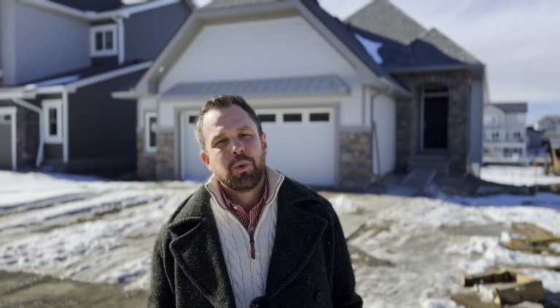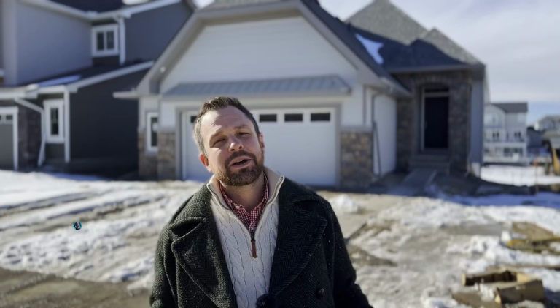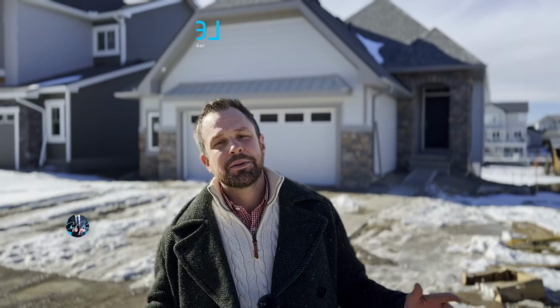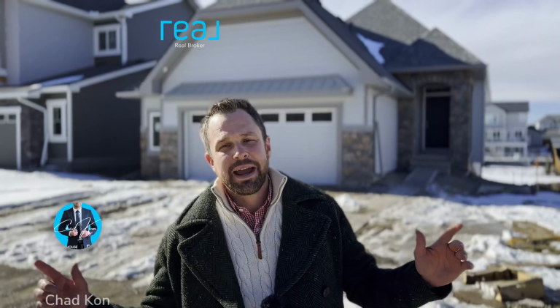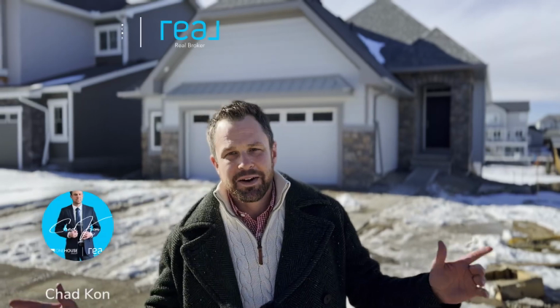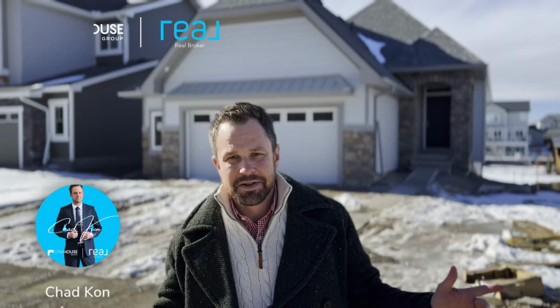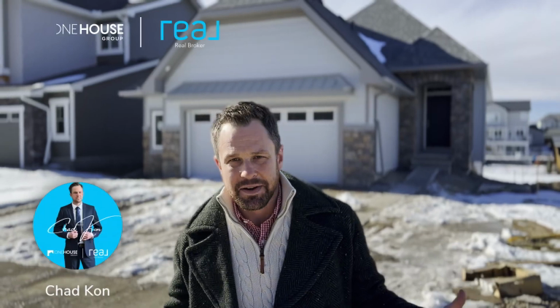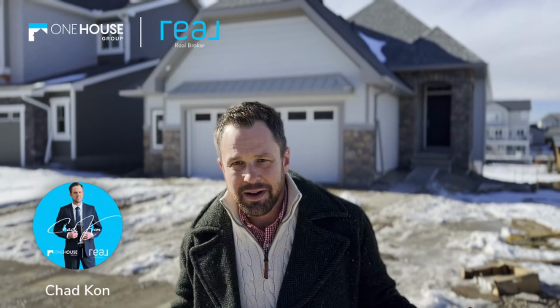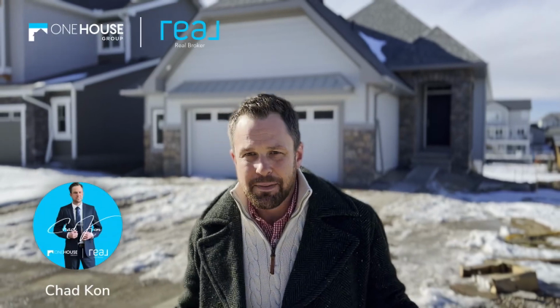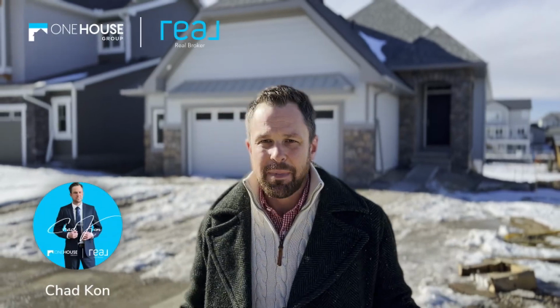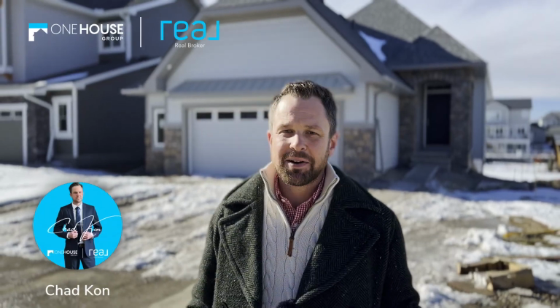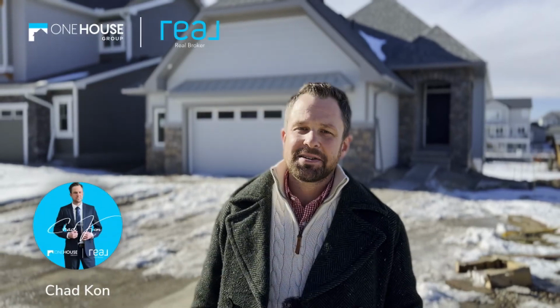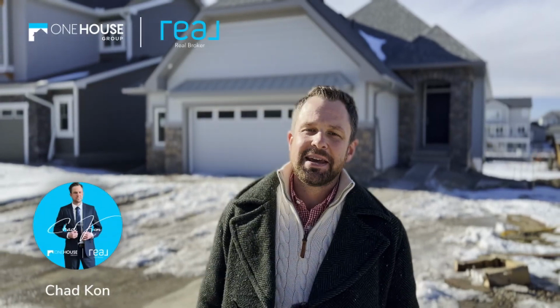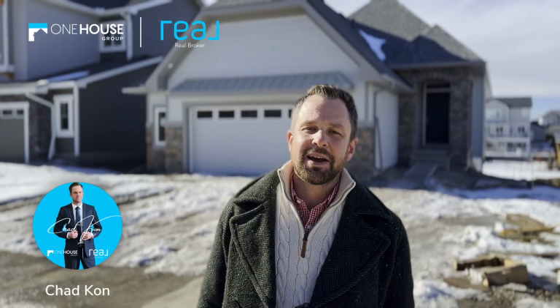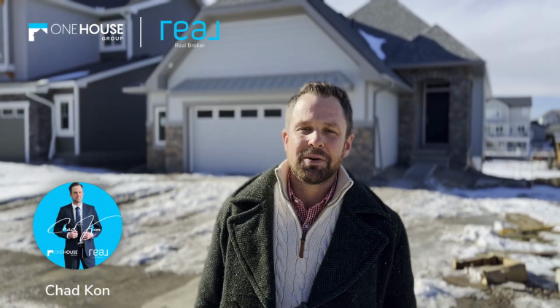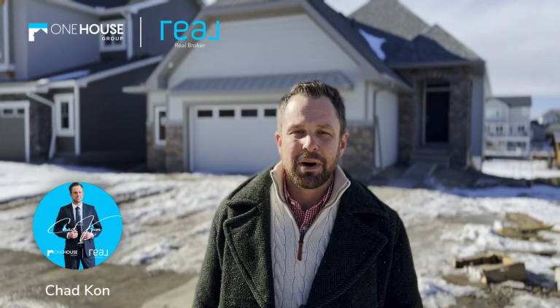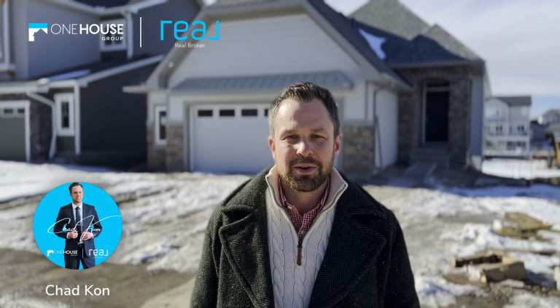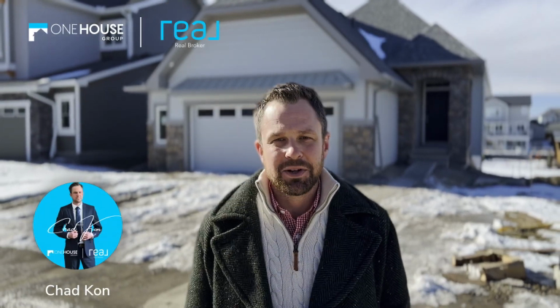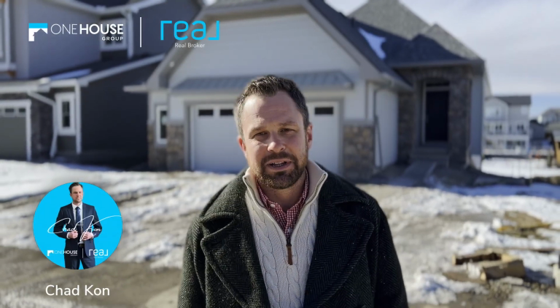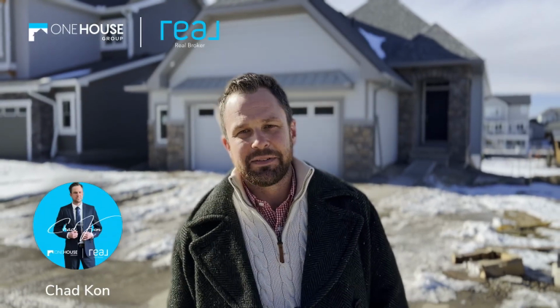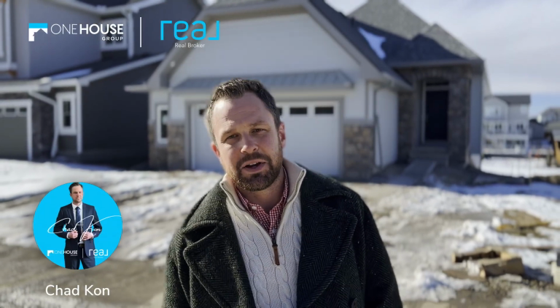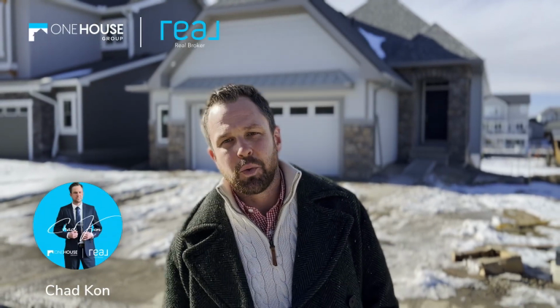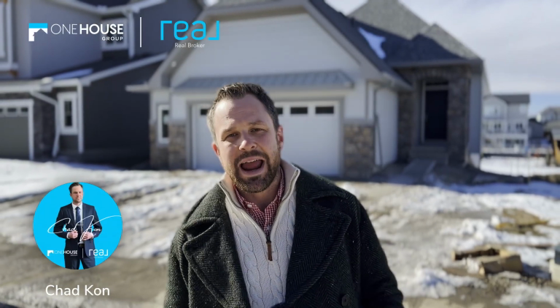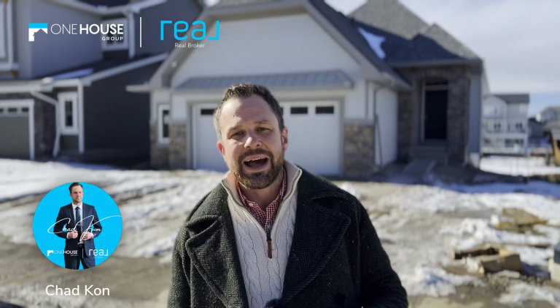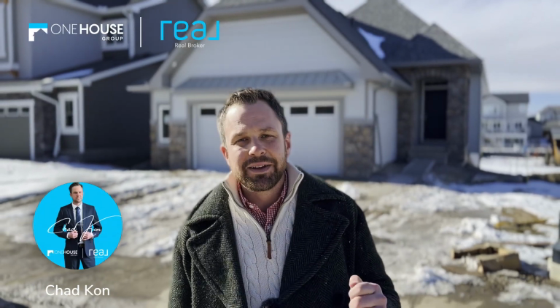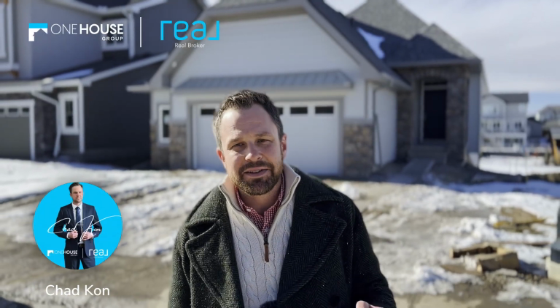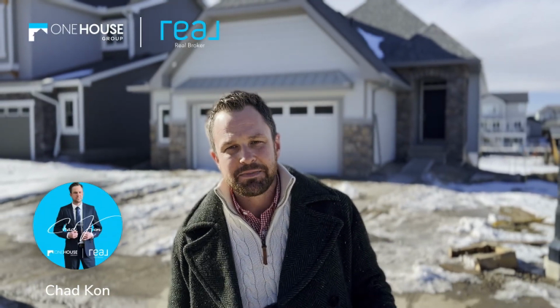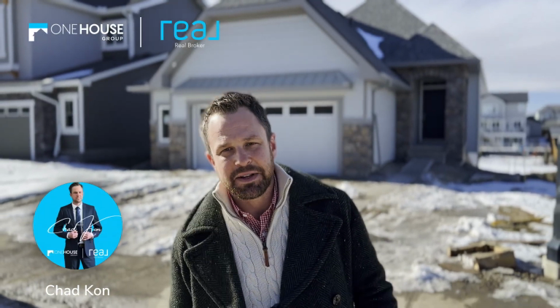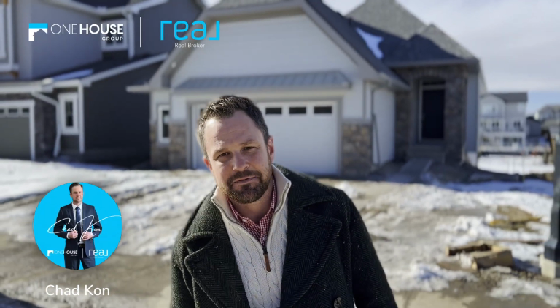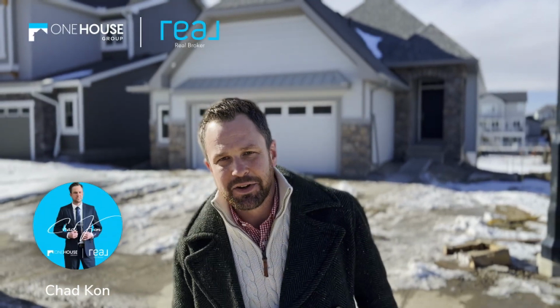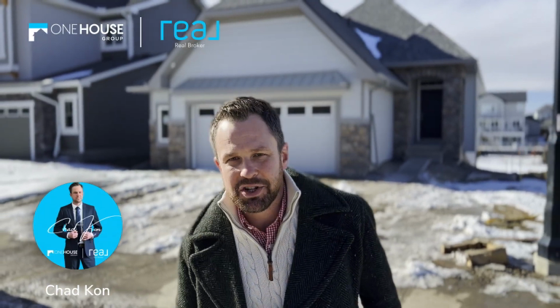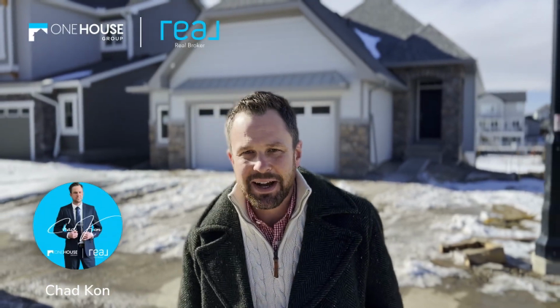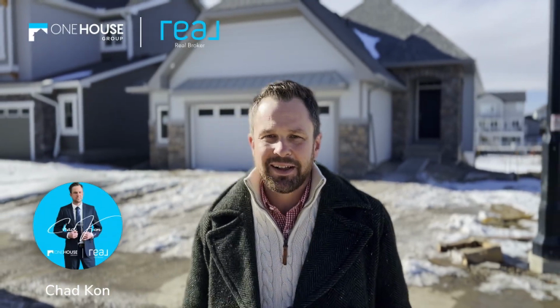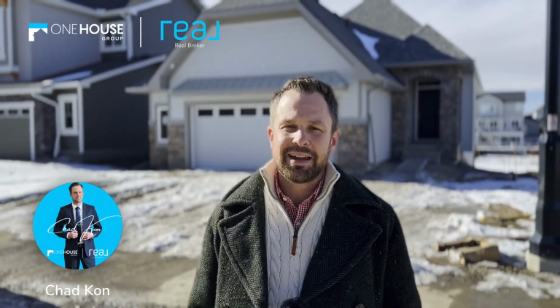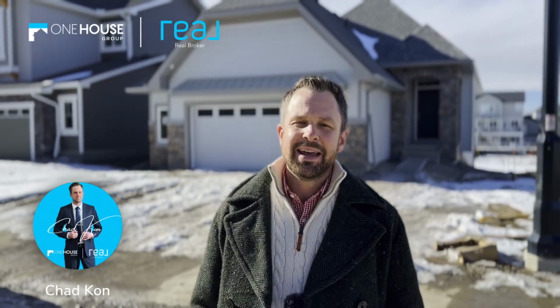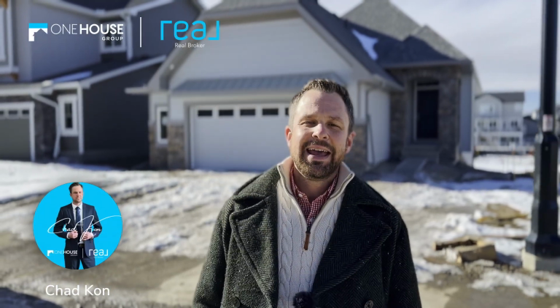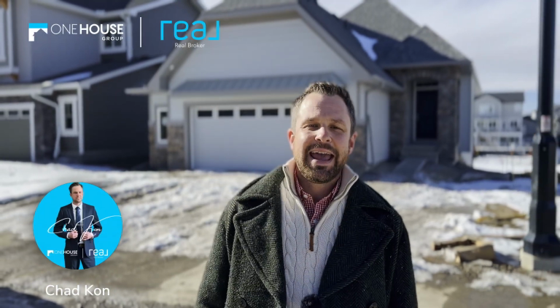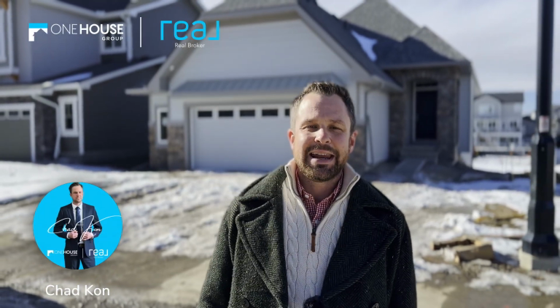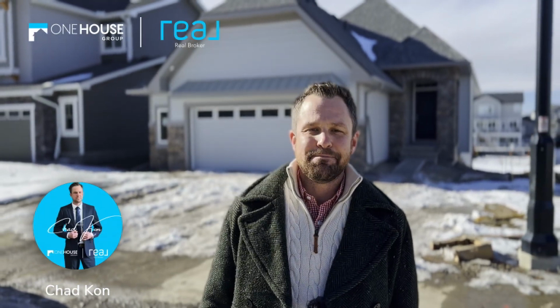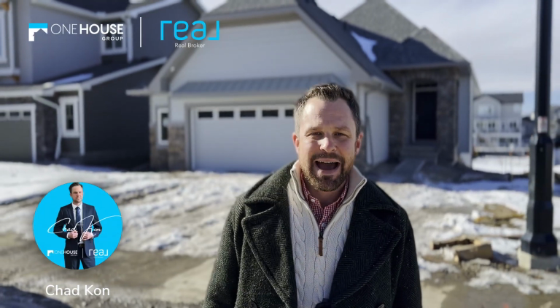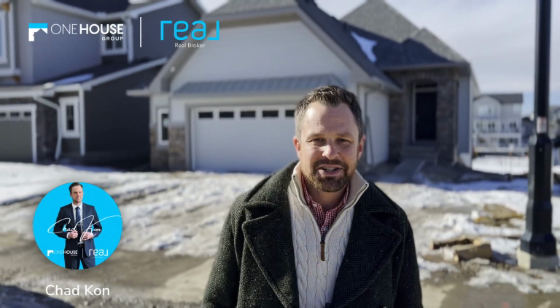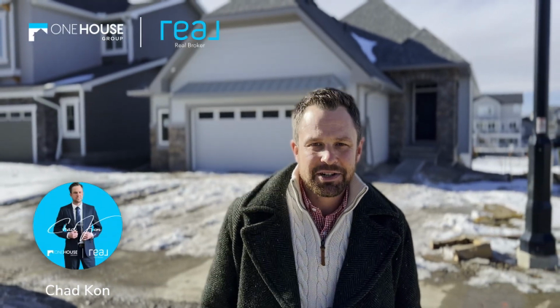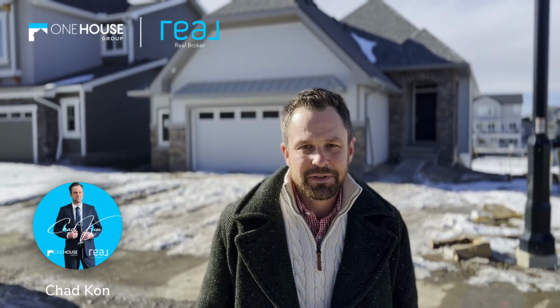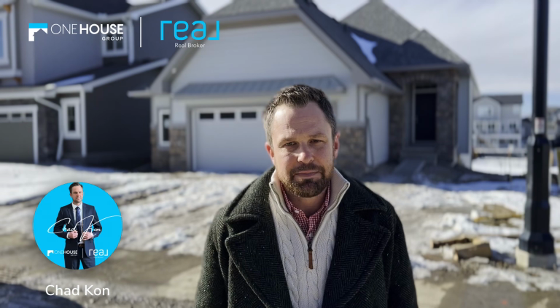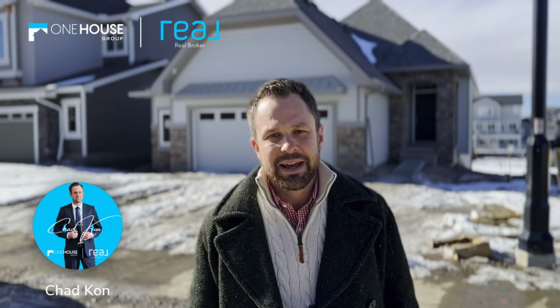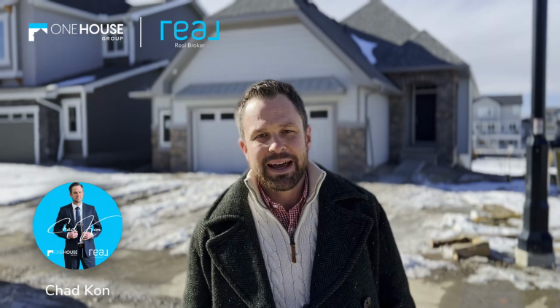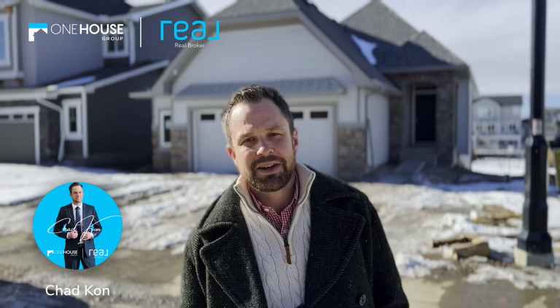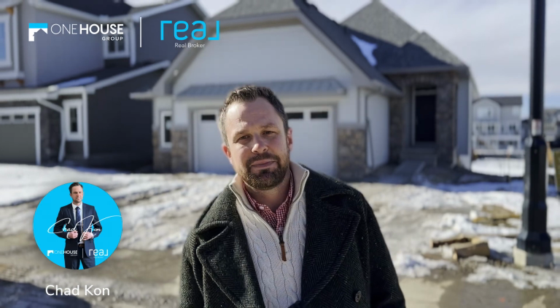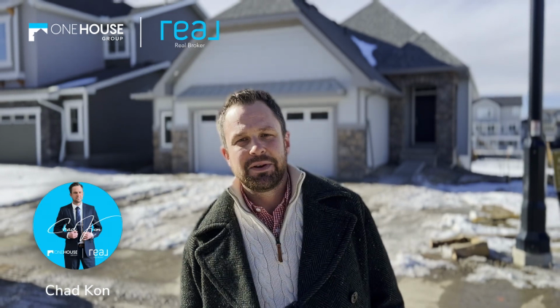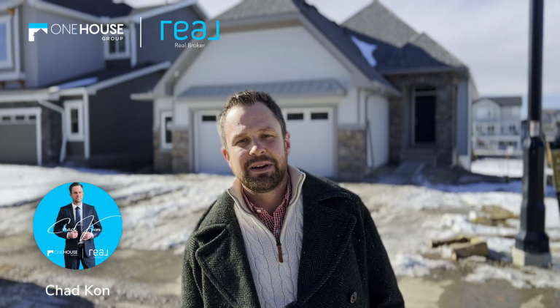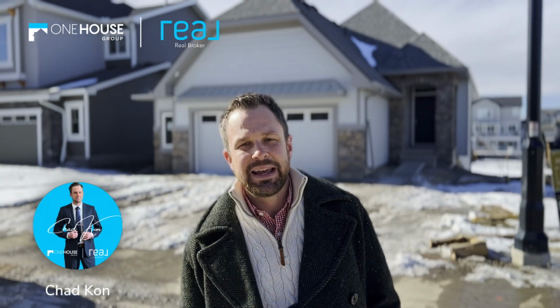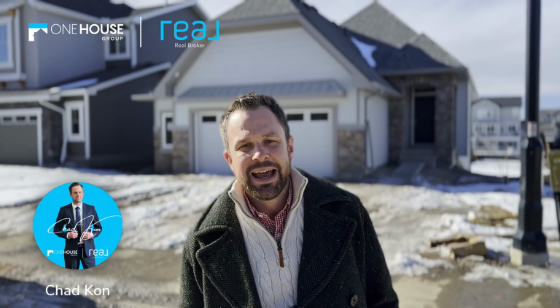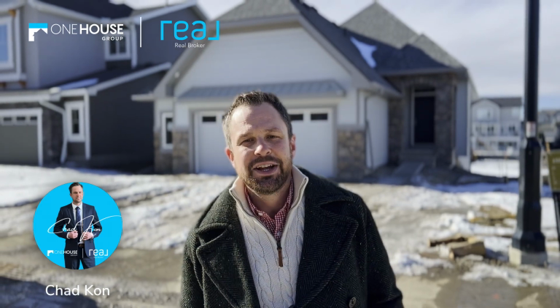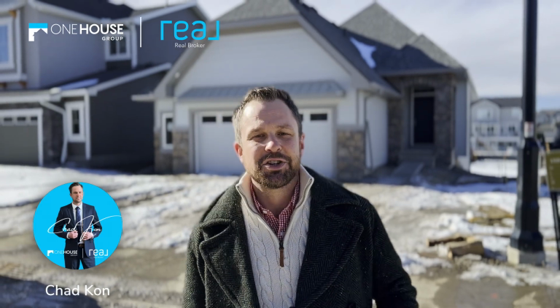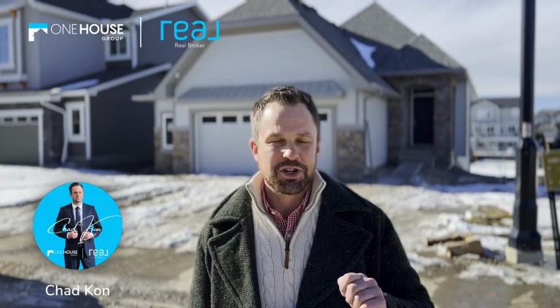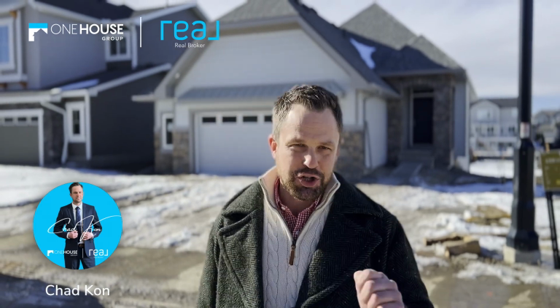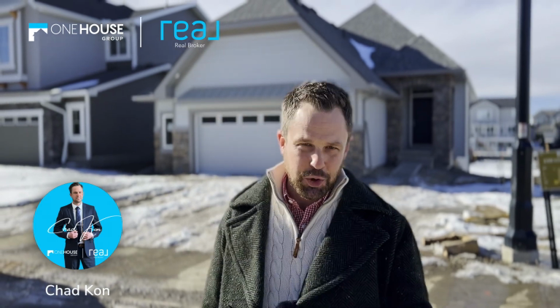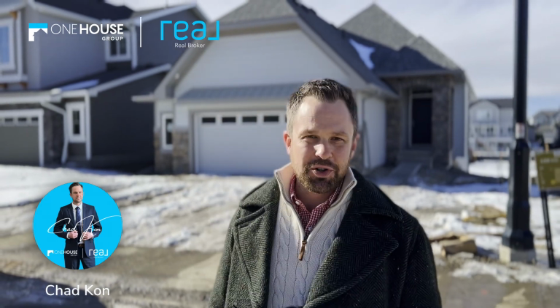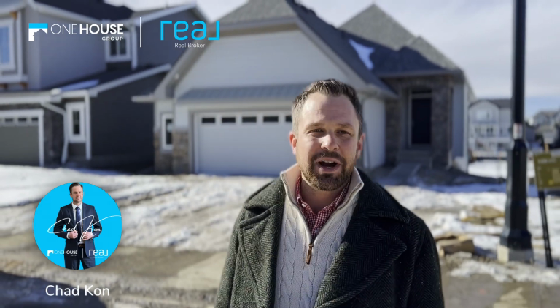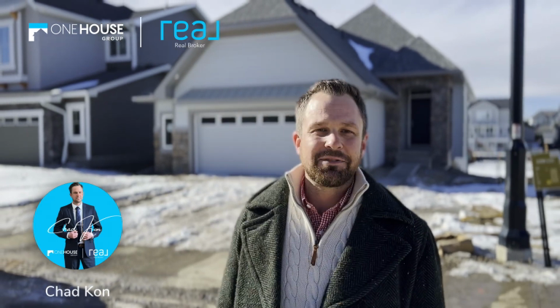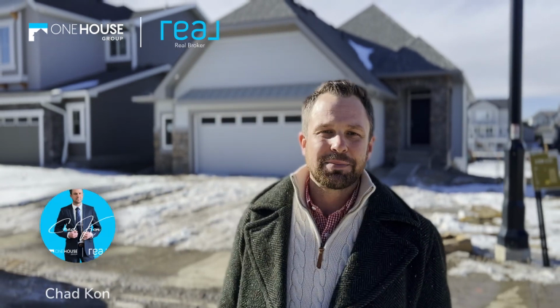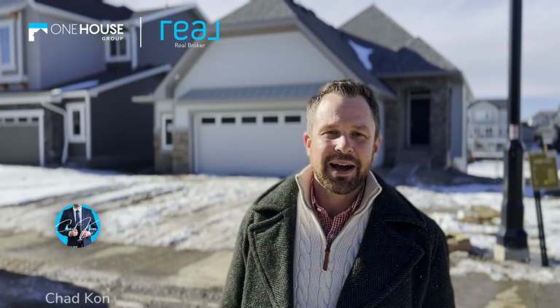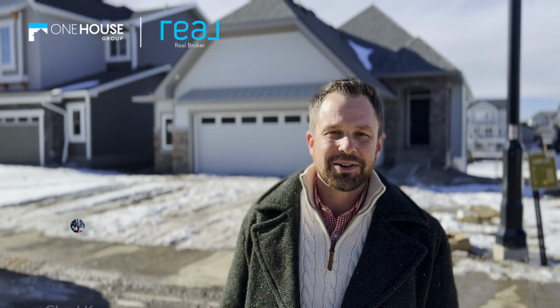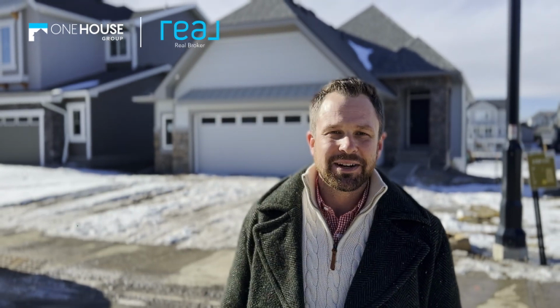Welcome to the Harrison, a modern take on bungalow living, where elegance meets functionality in a masterfully planned community, just a short drive from Calvary.